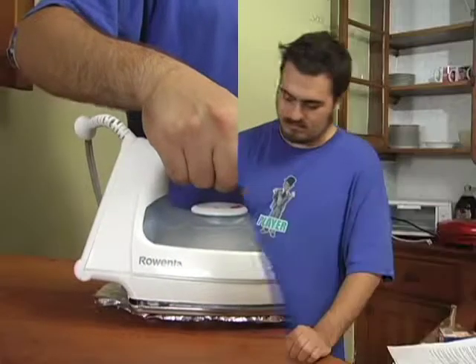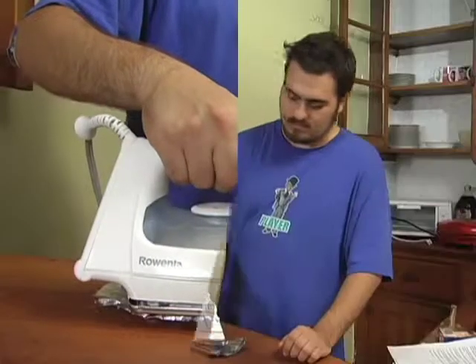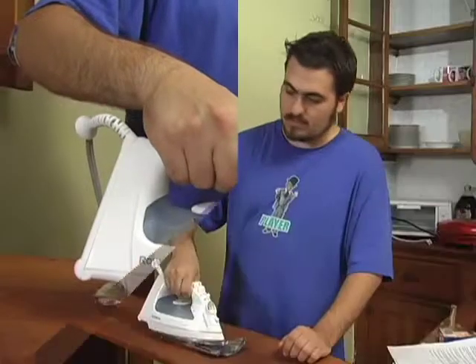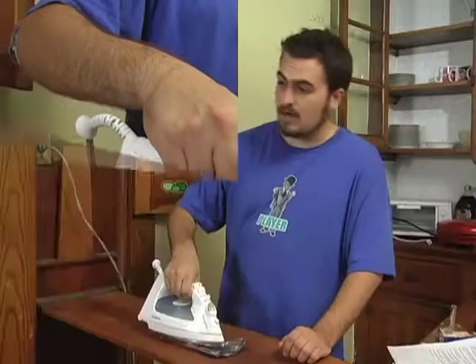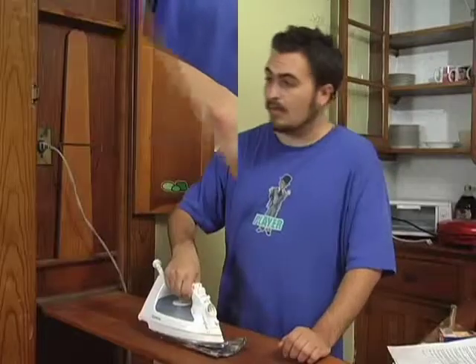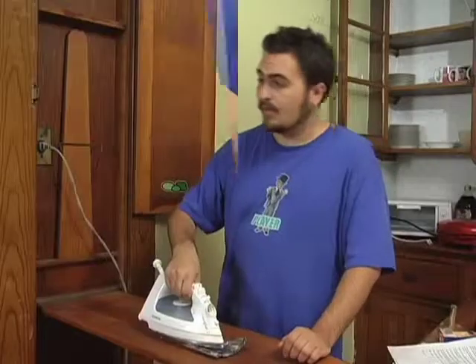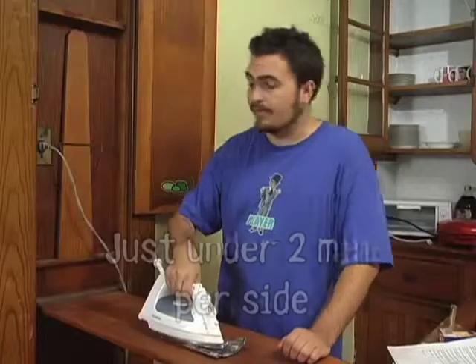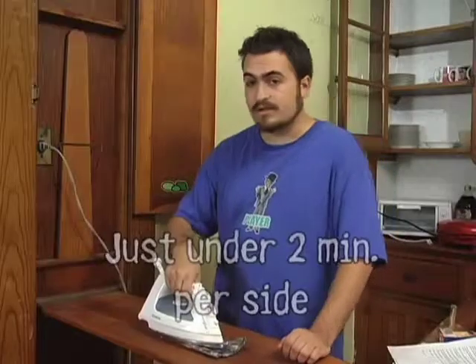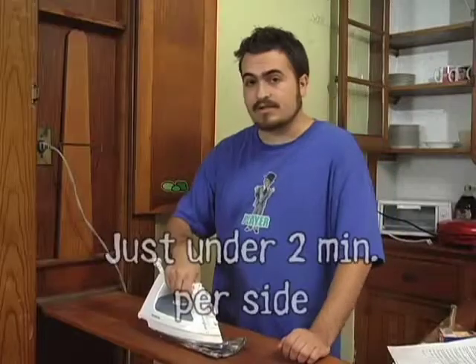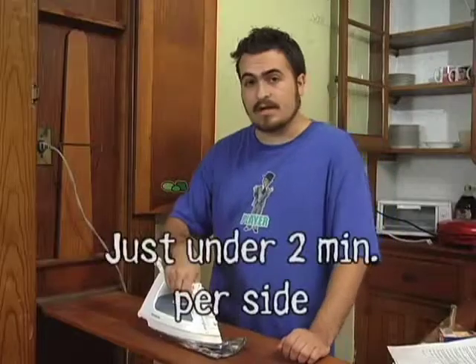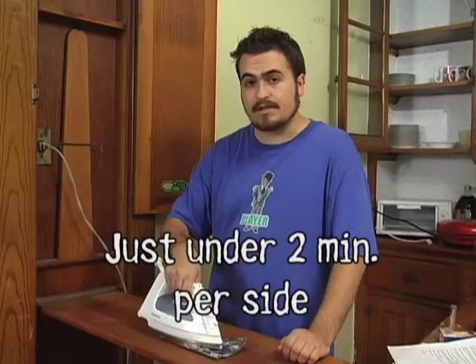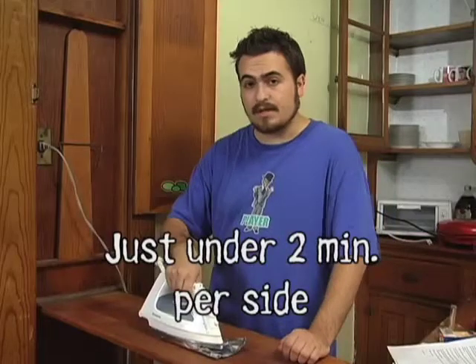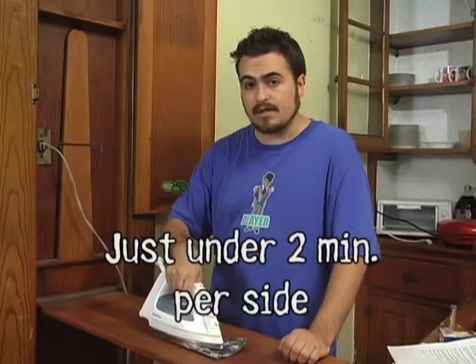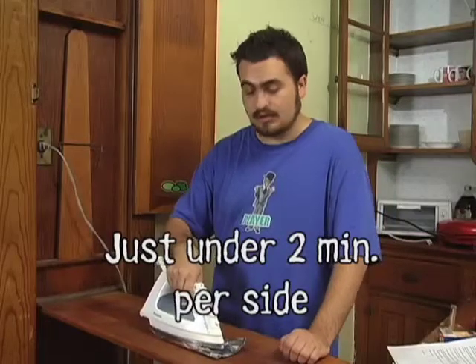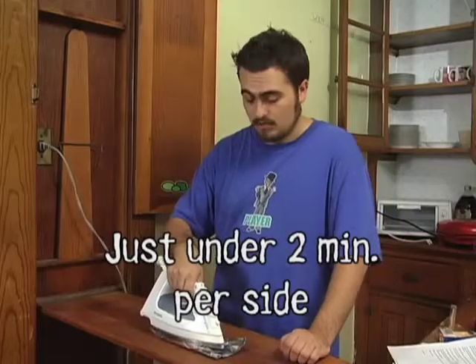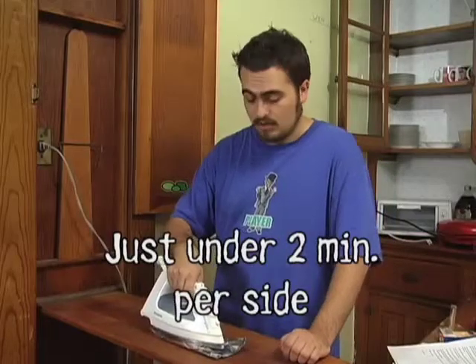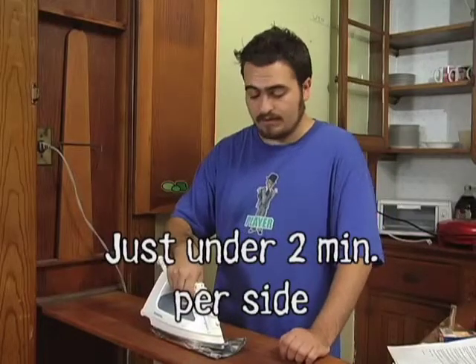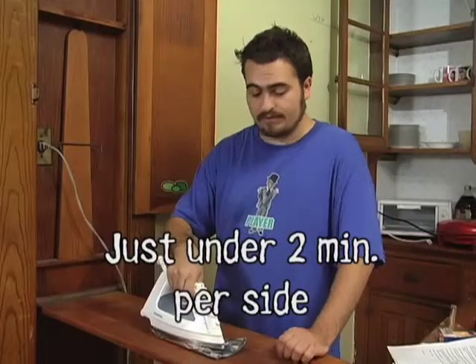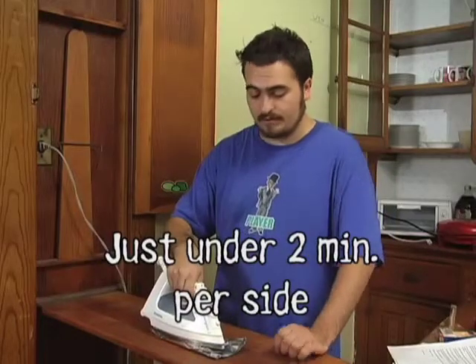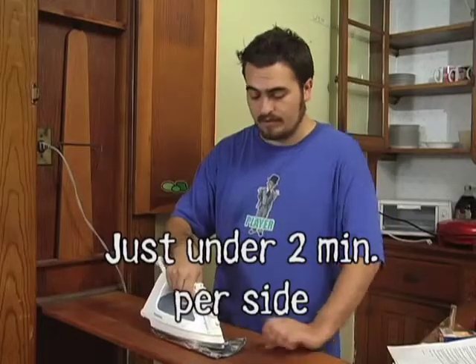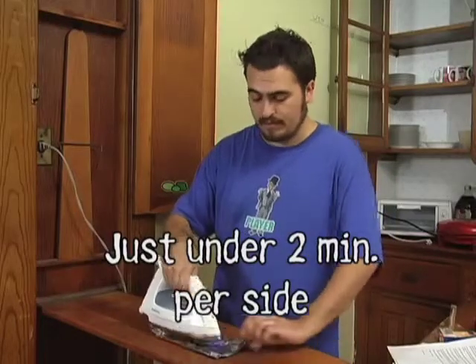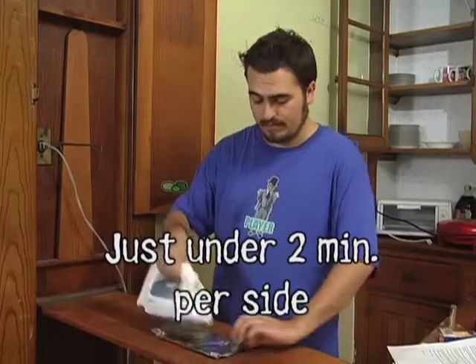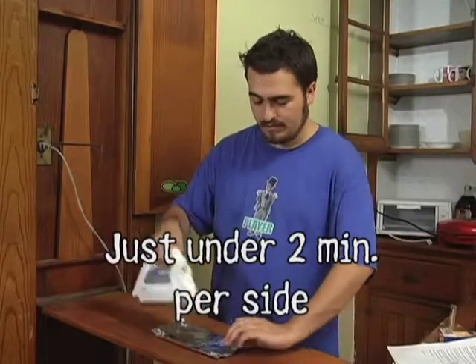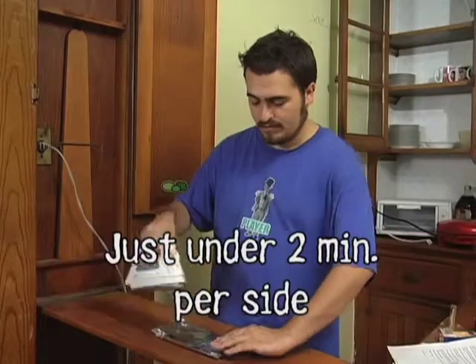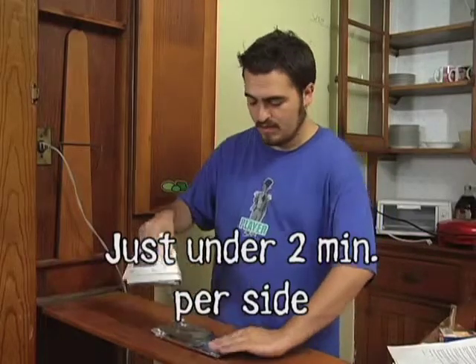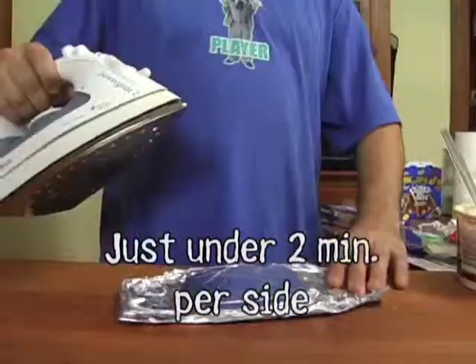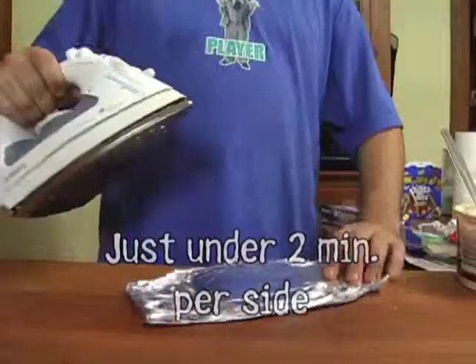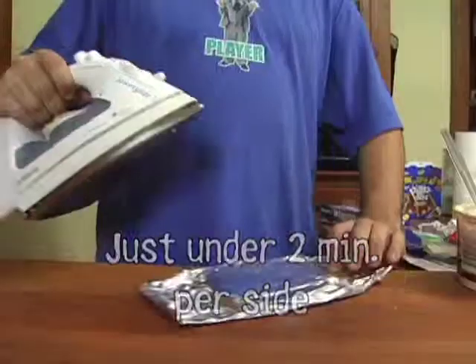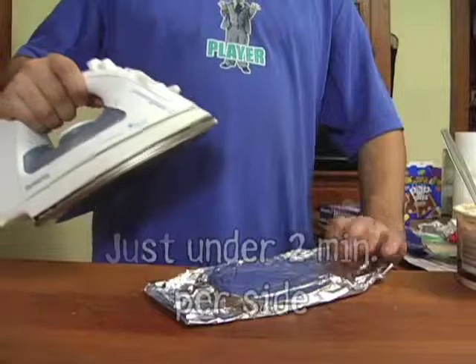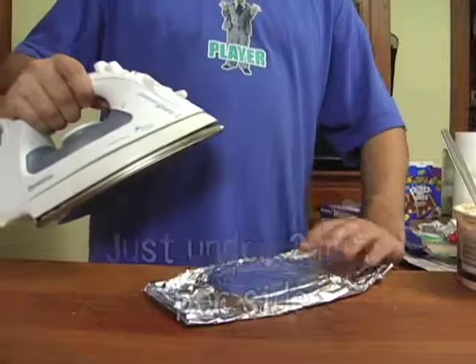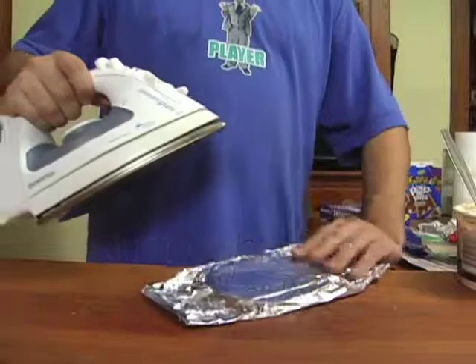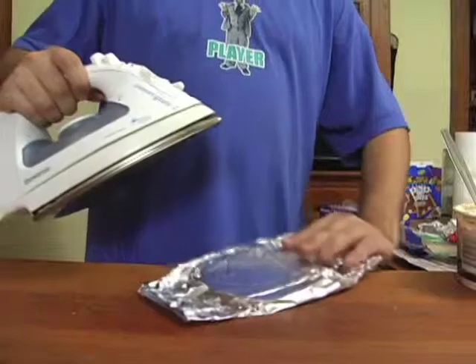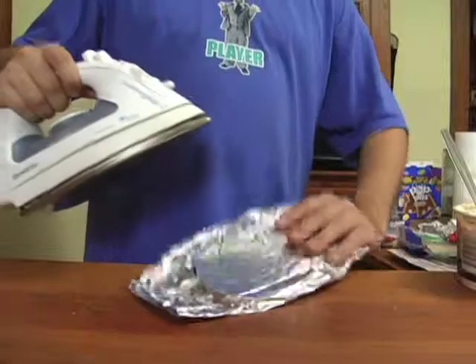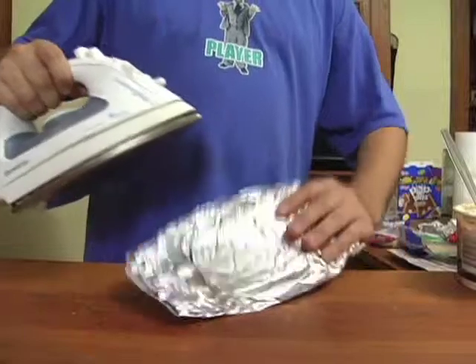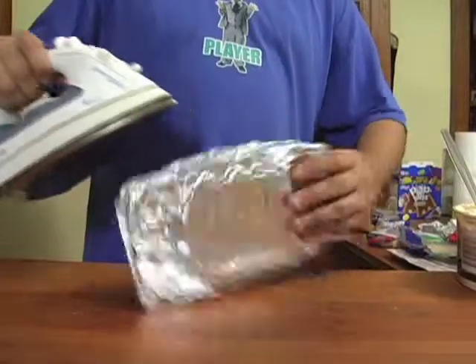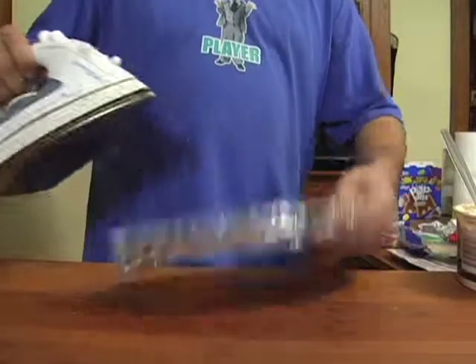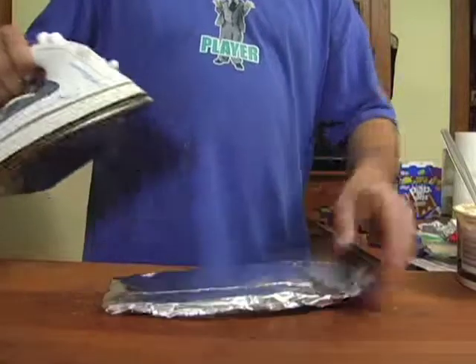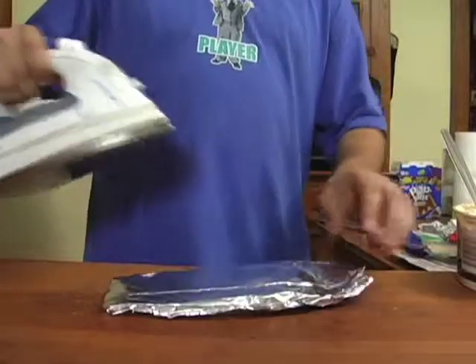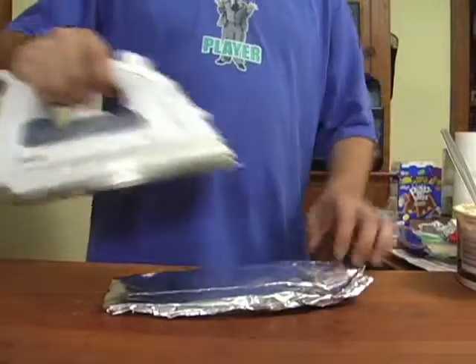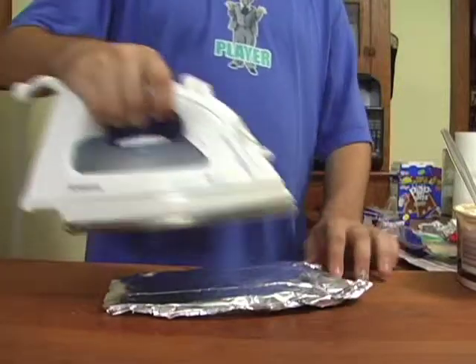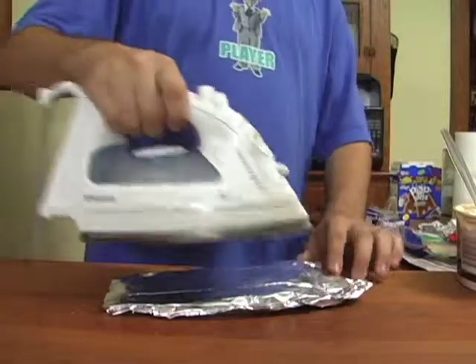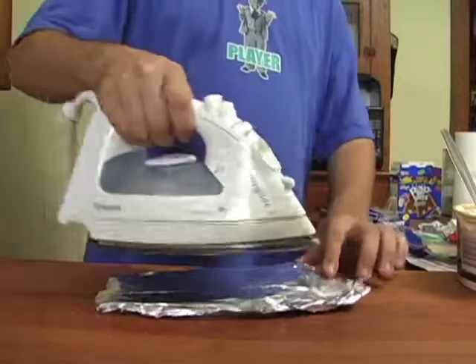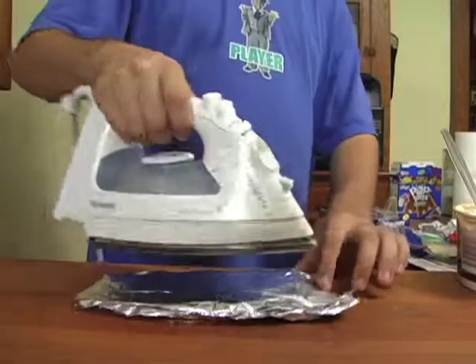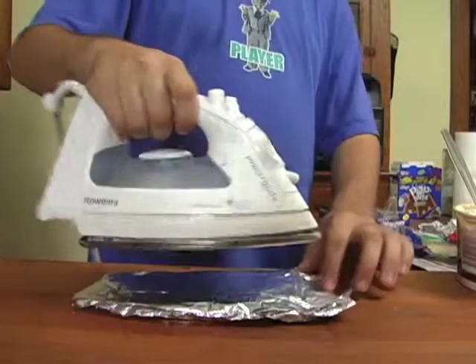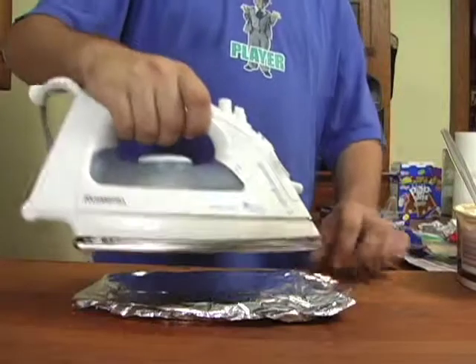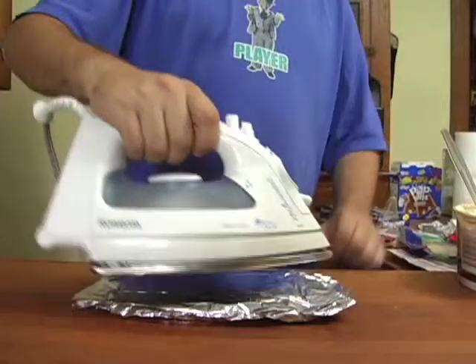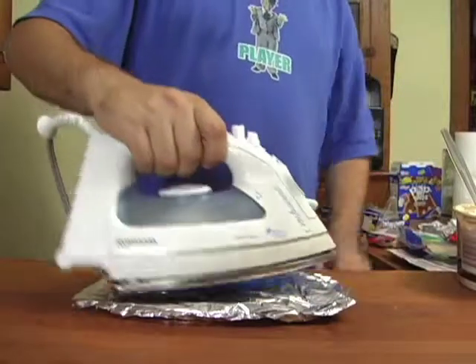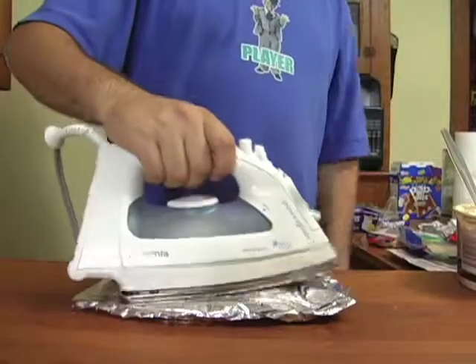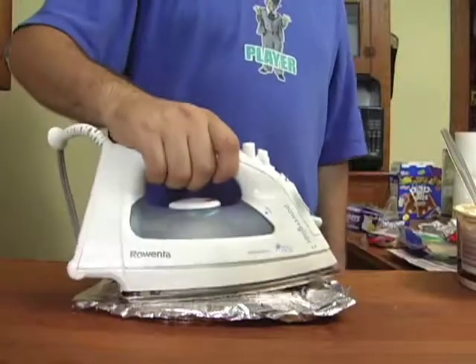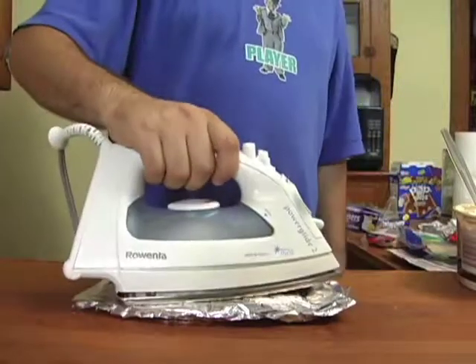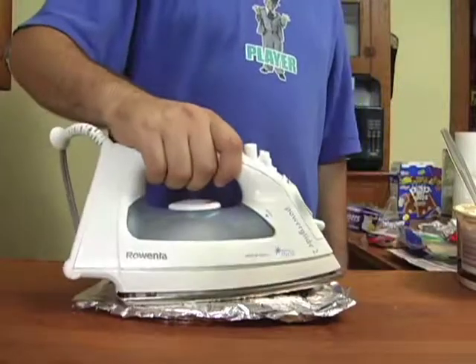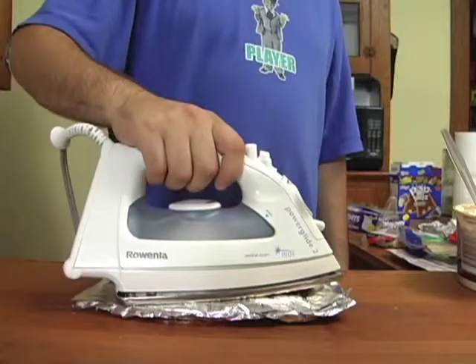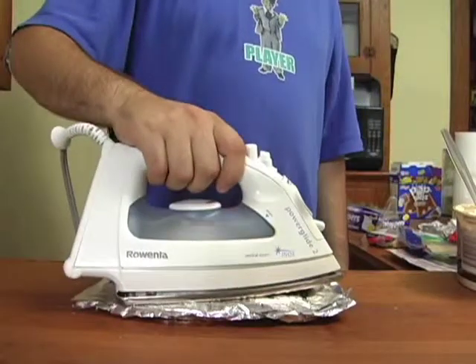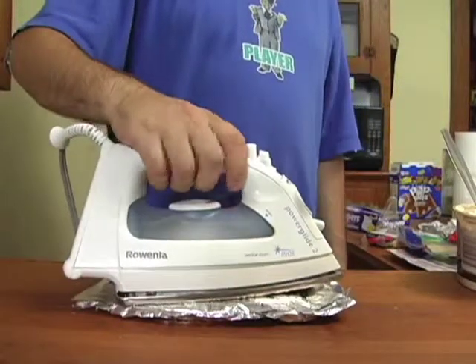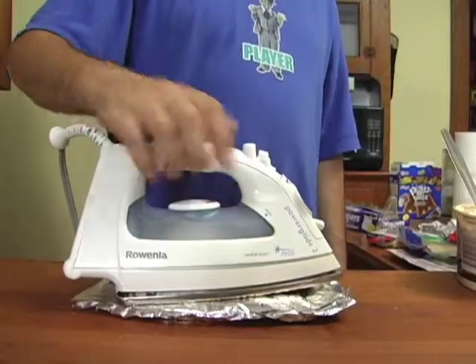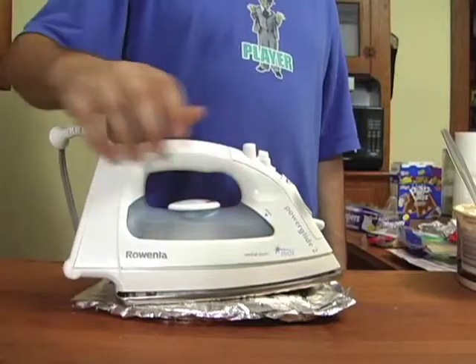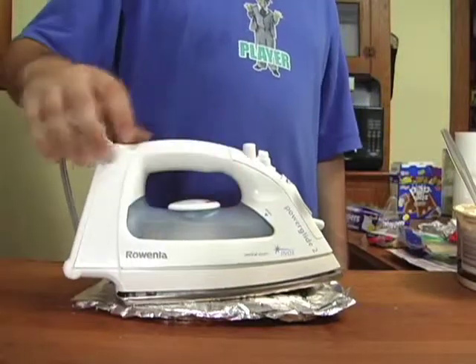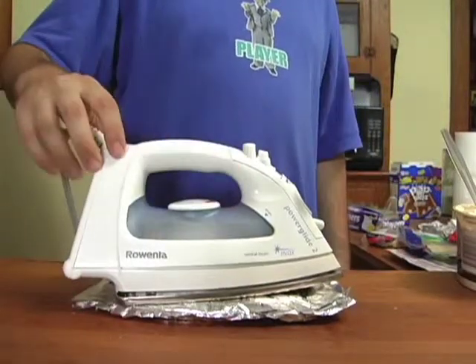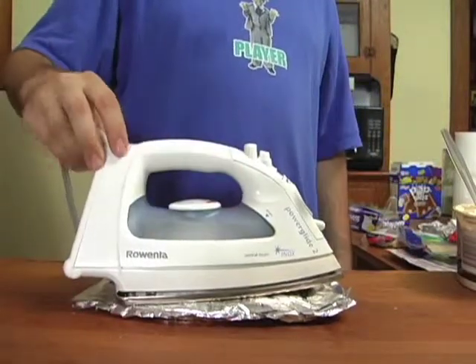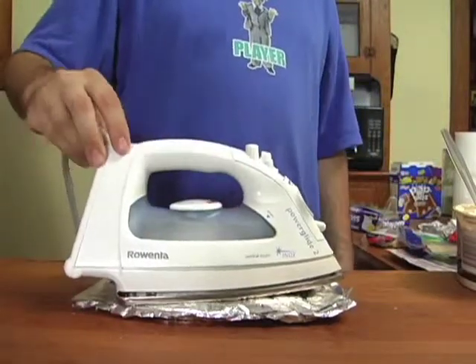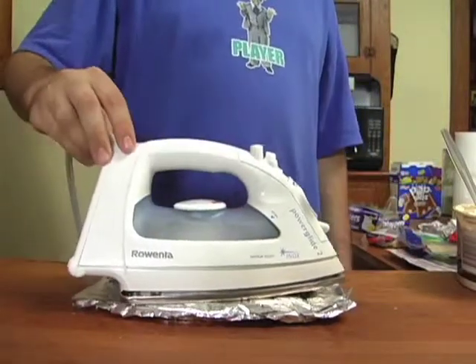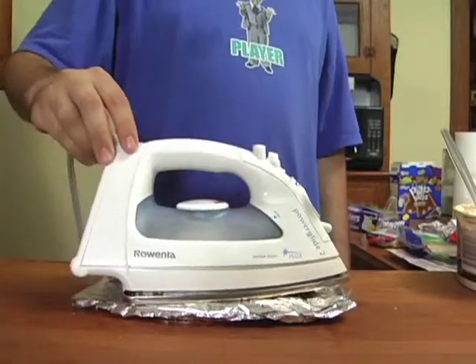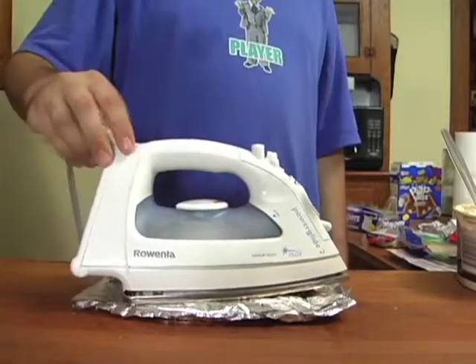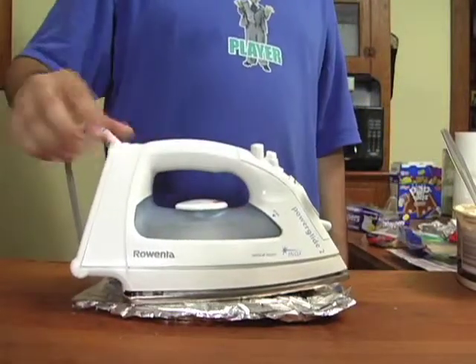Make sure you press around the sandwich with the iron to make it even on all sides and in all corners. When the first side is done, flip it over — careful, it's very hot. And side two!